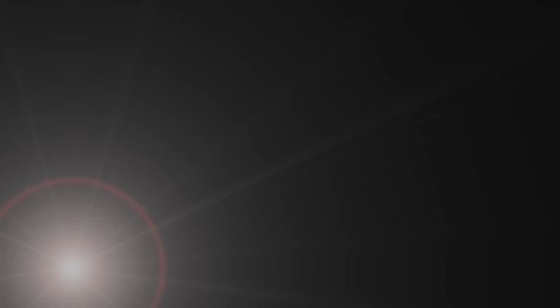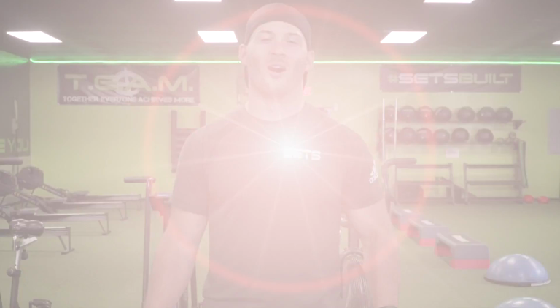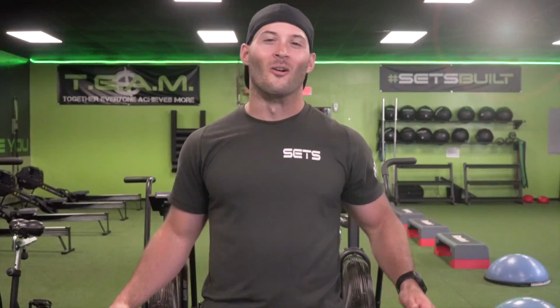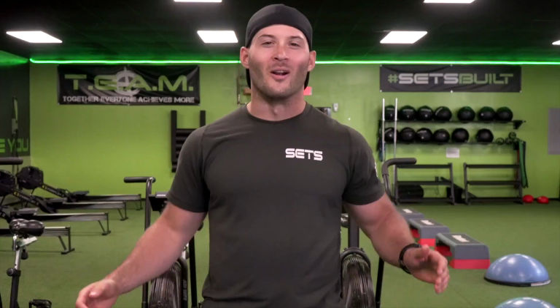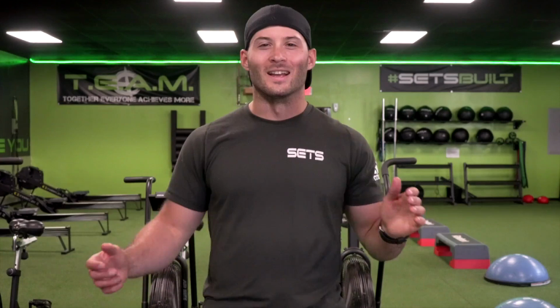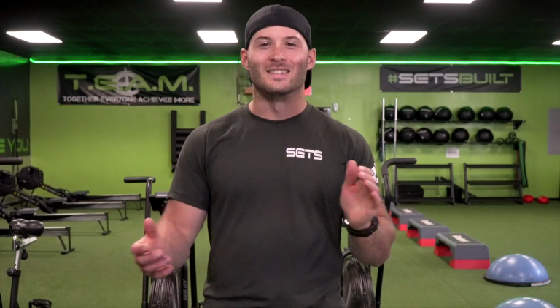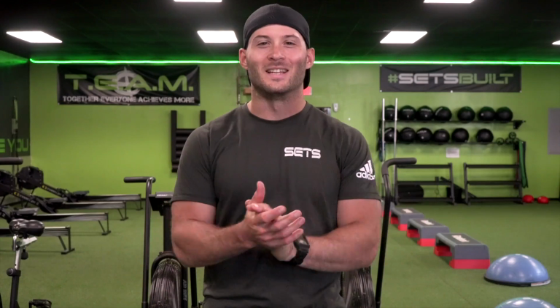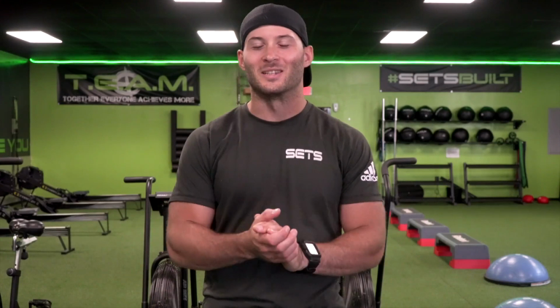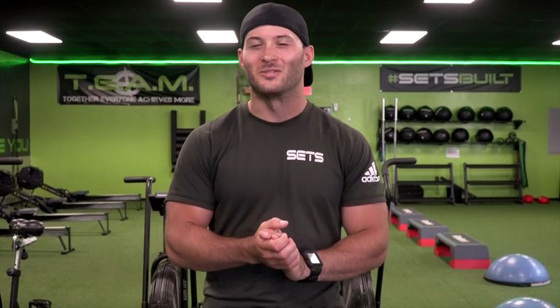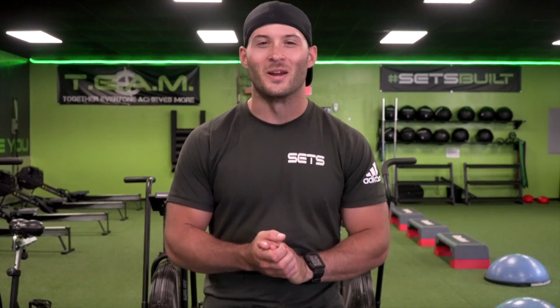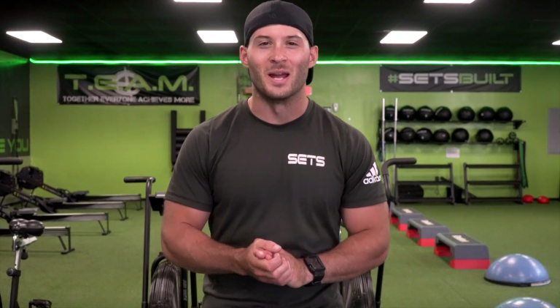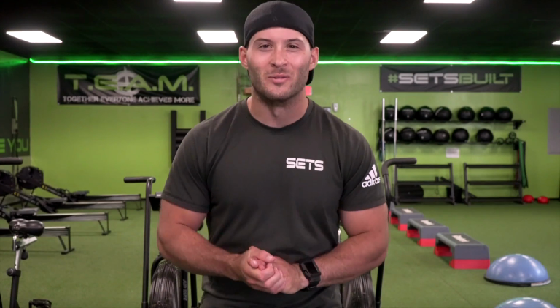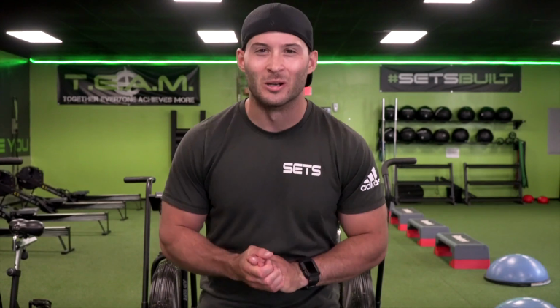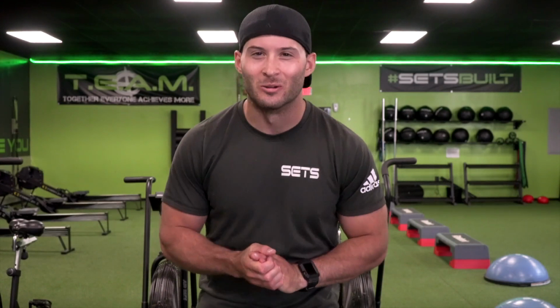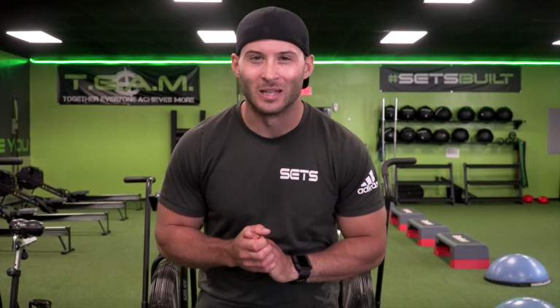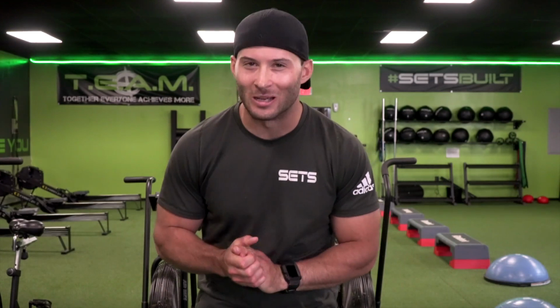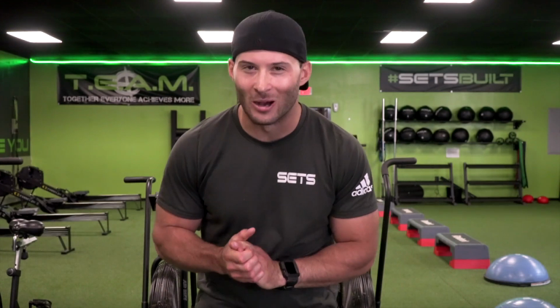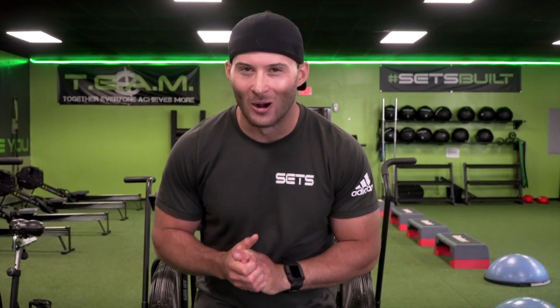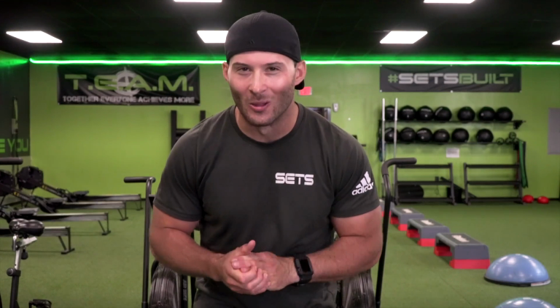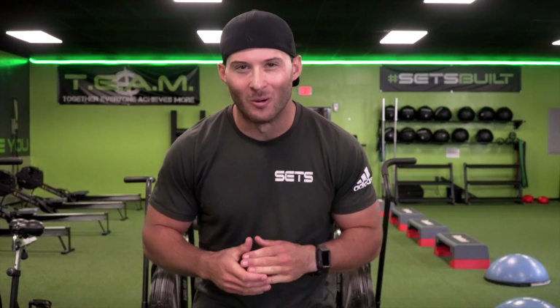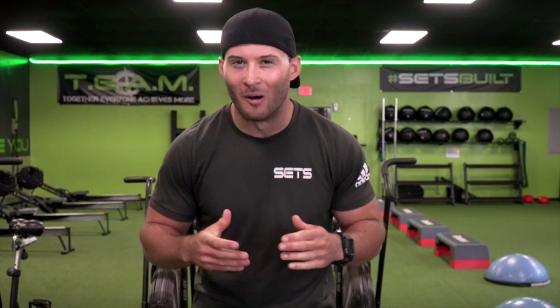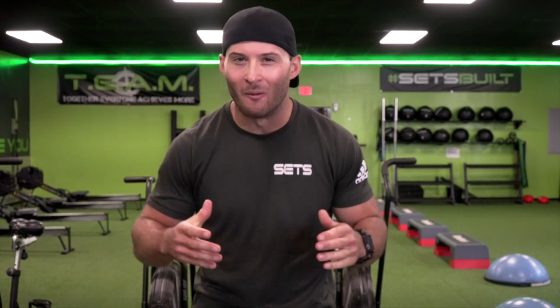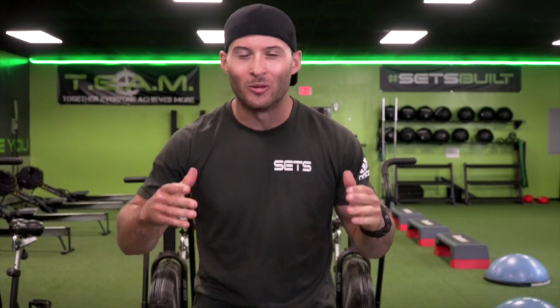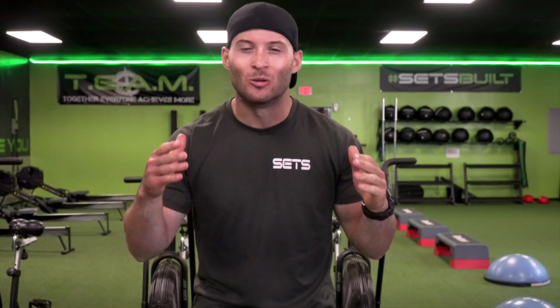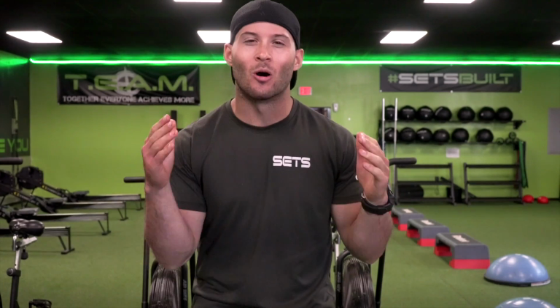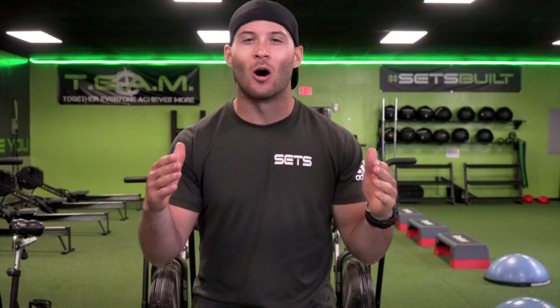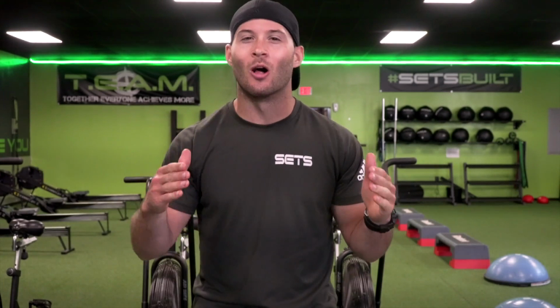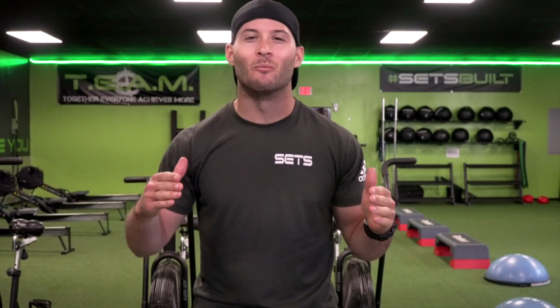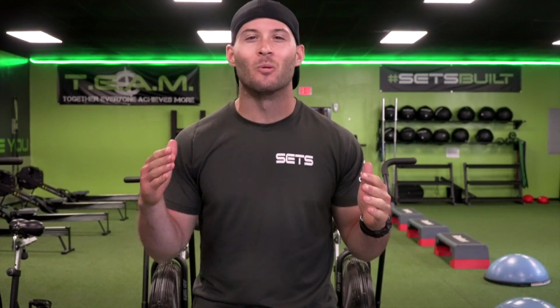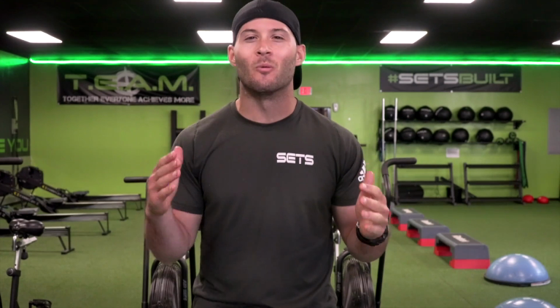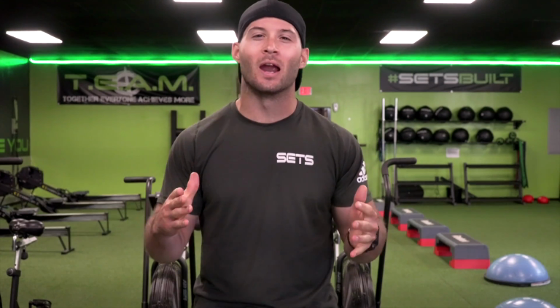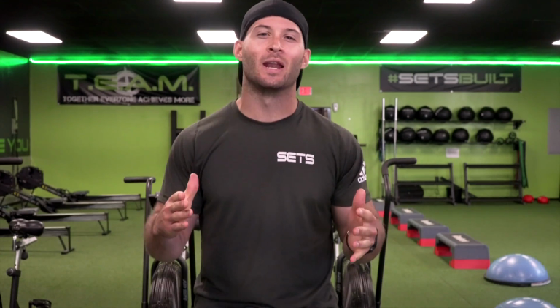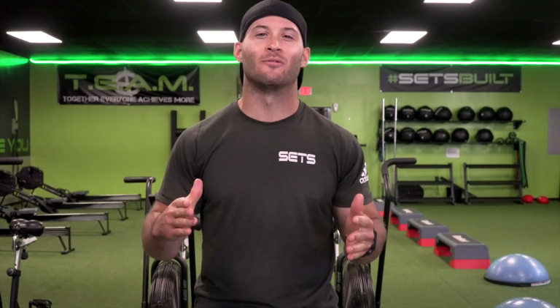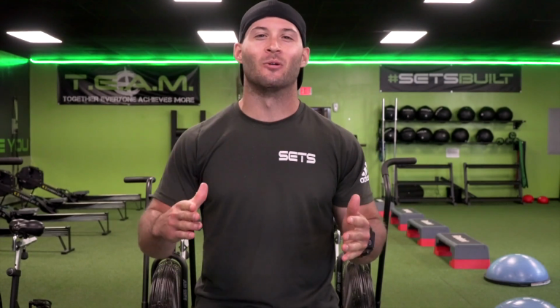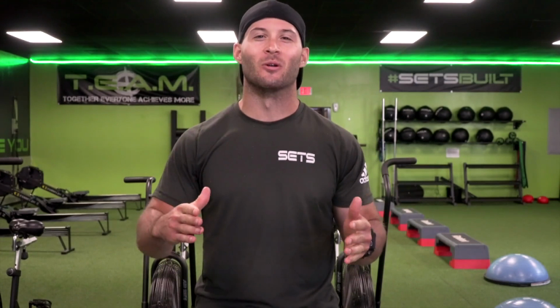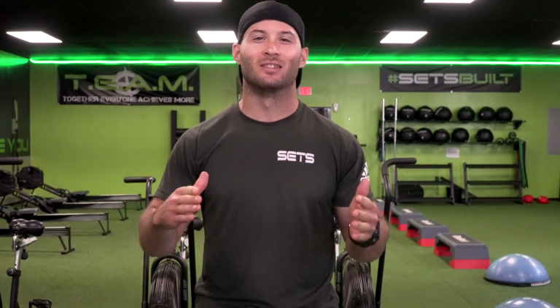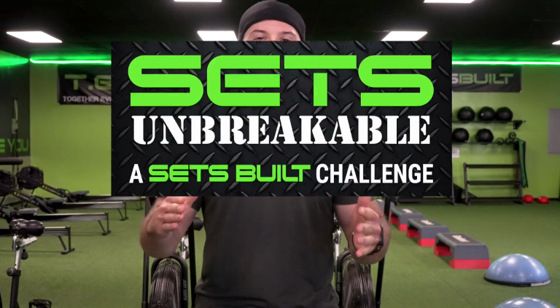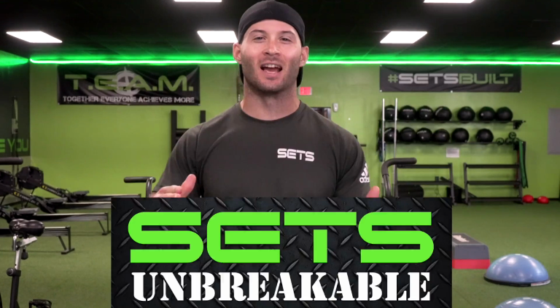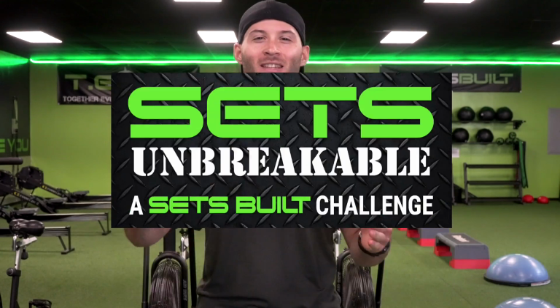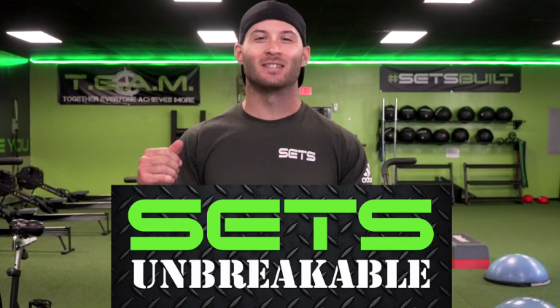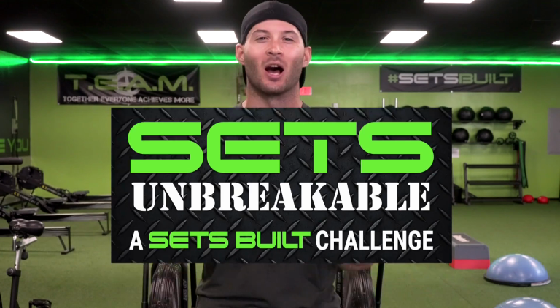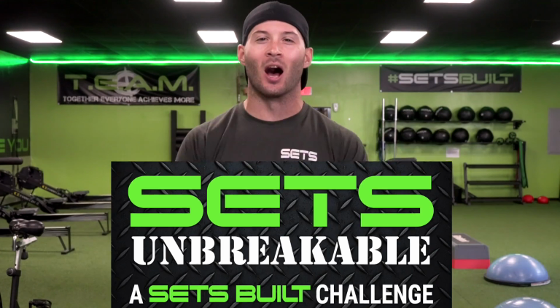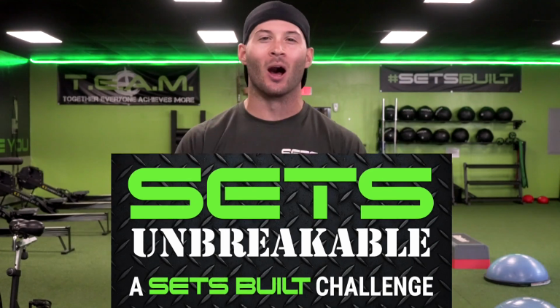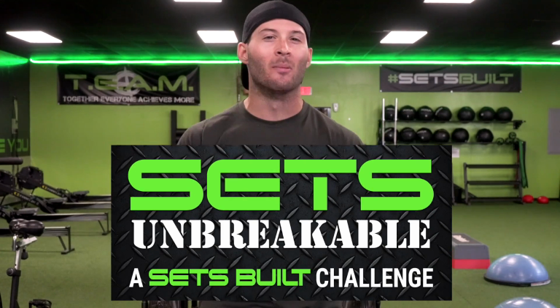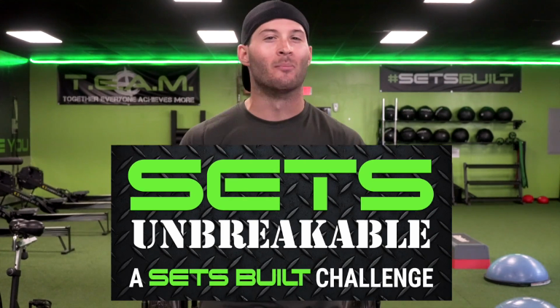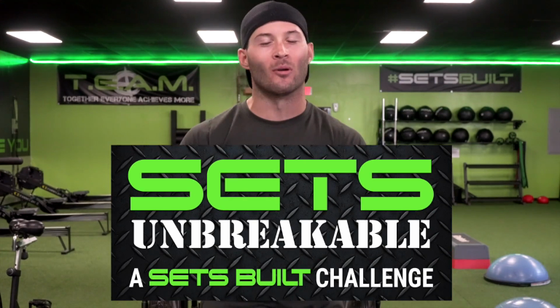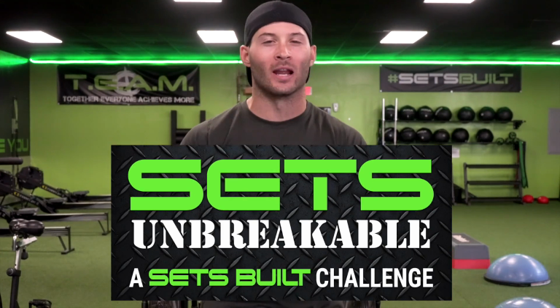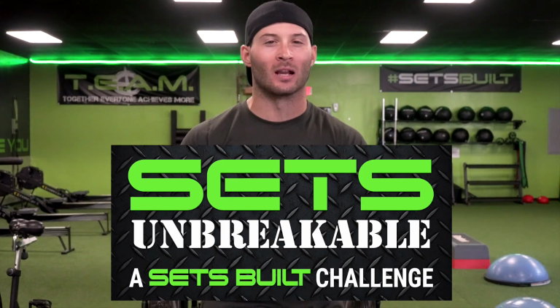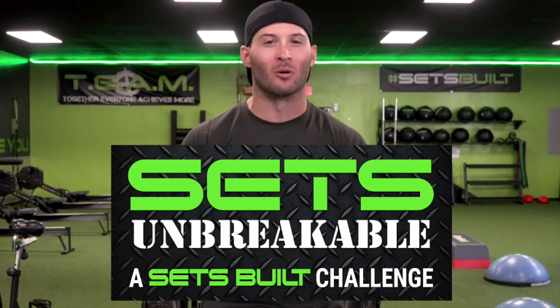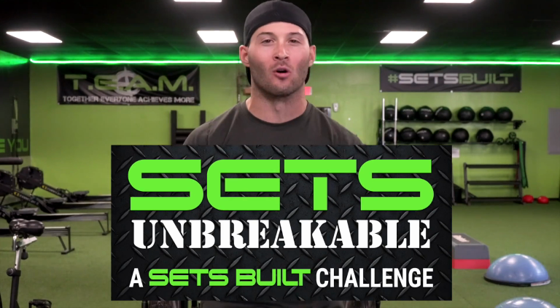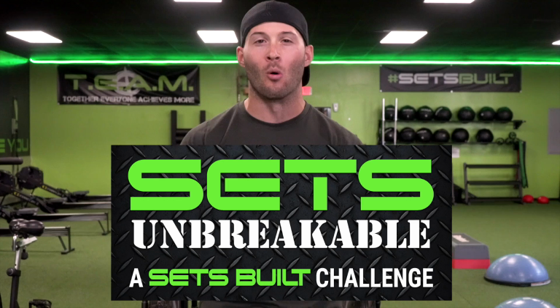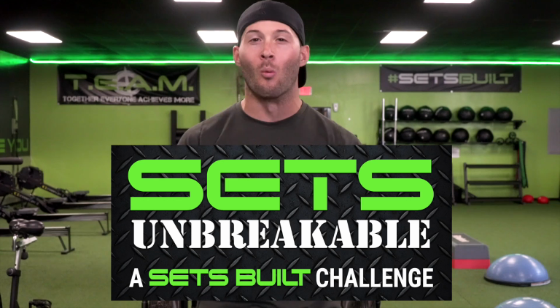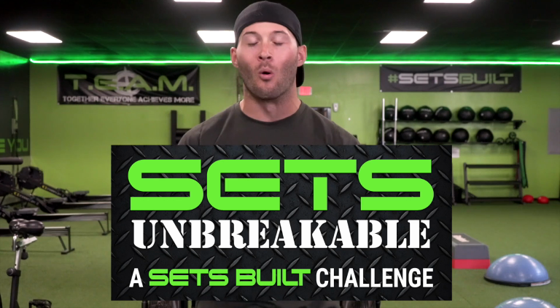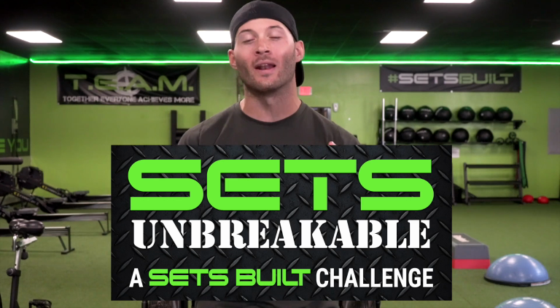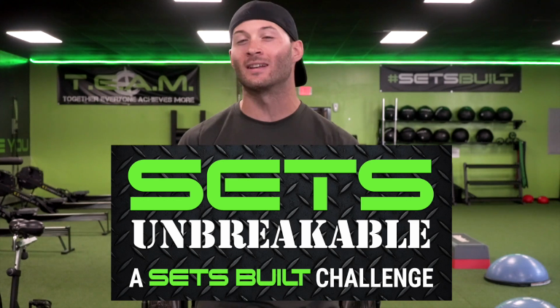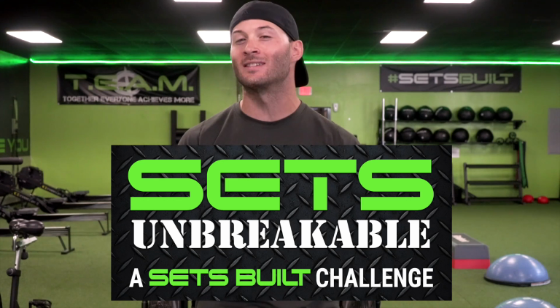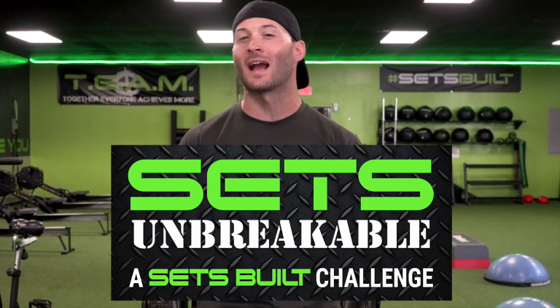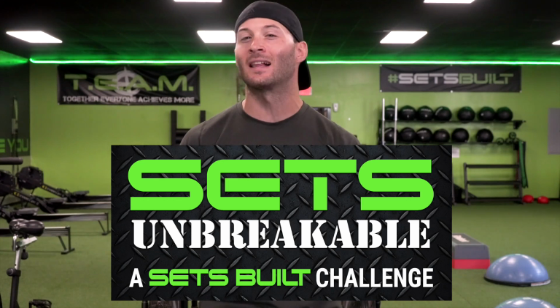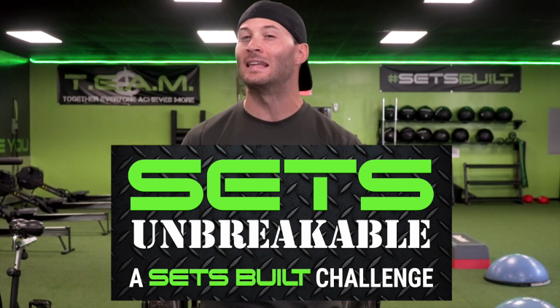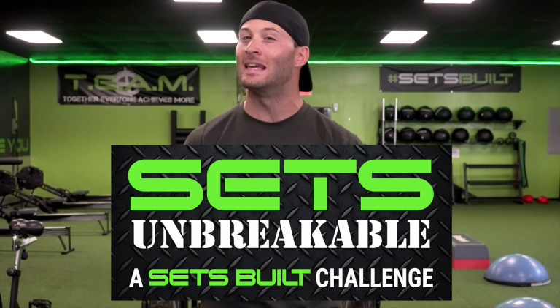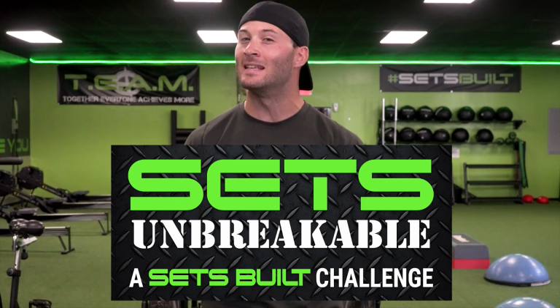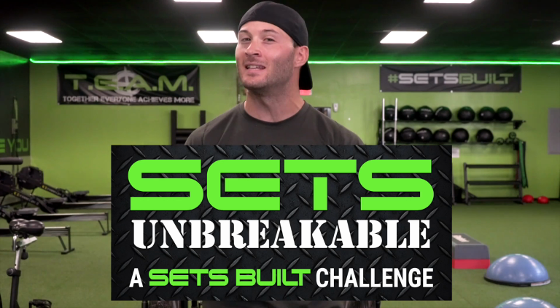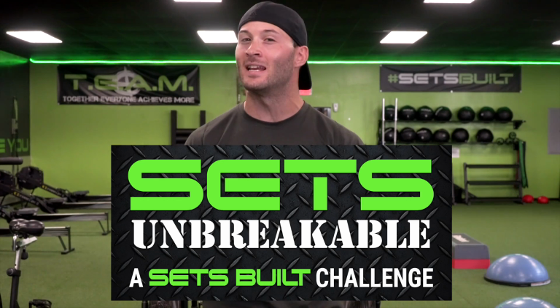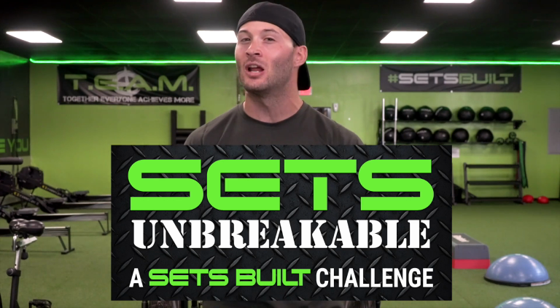All right Sets Fam, here we go — the moment you all have been waiting for: Sets Unbreakable. What exactly is it?